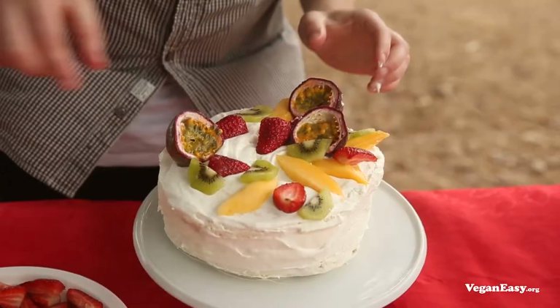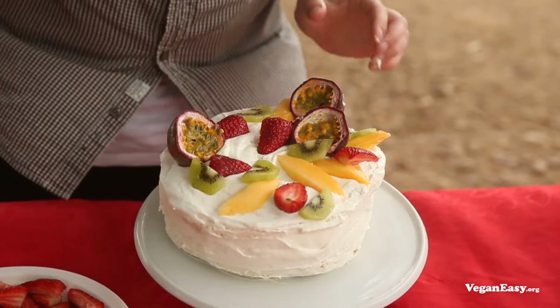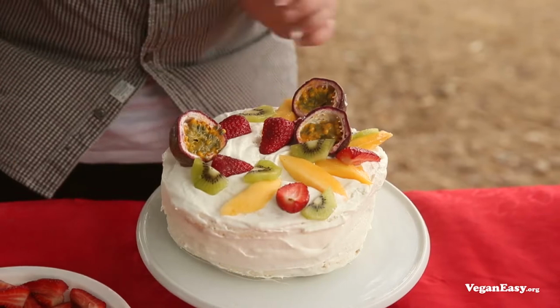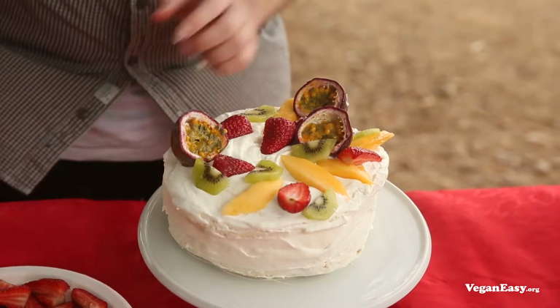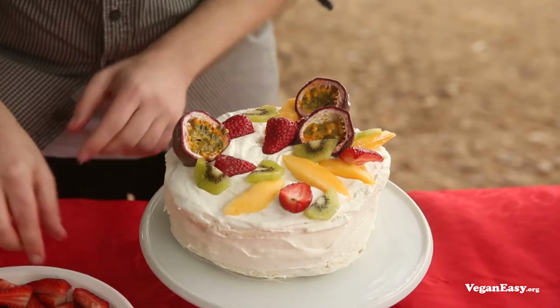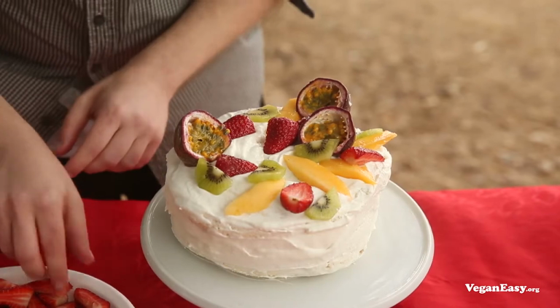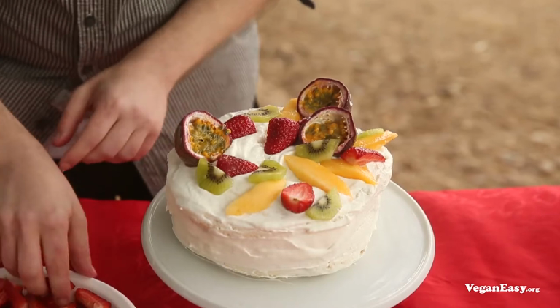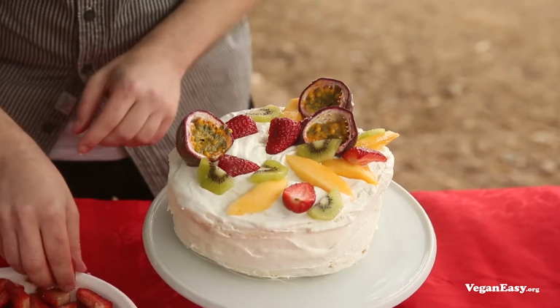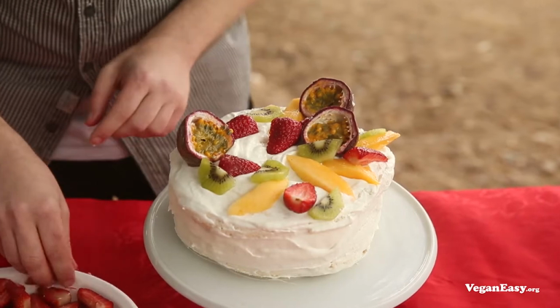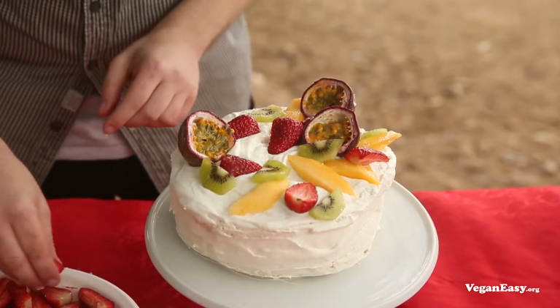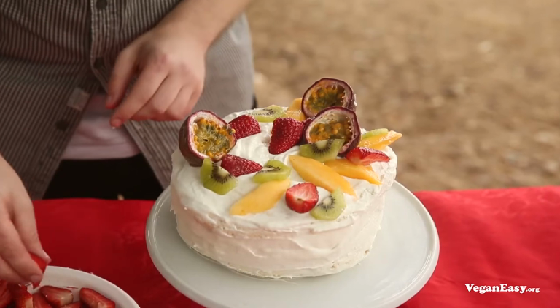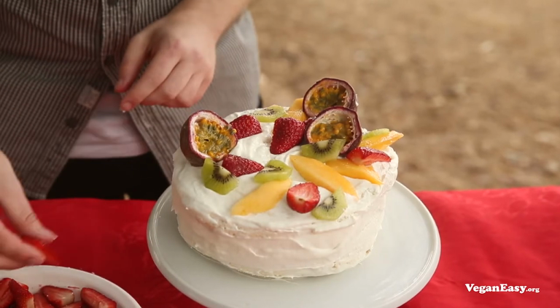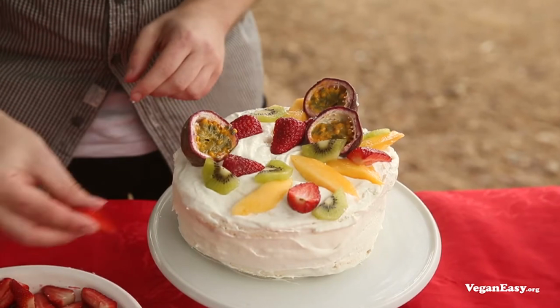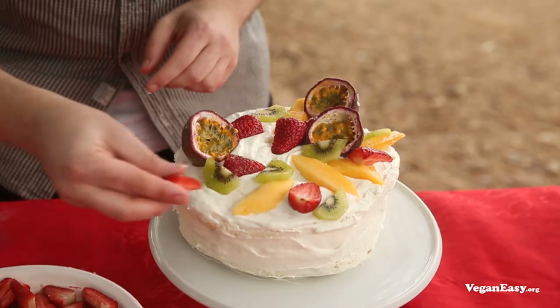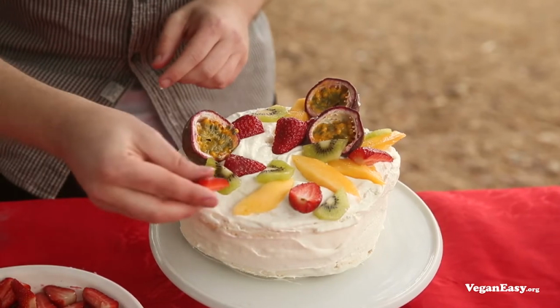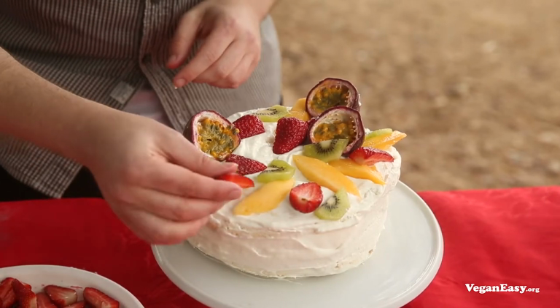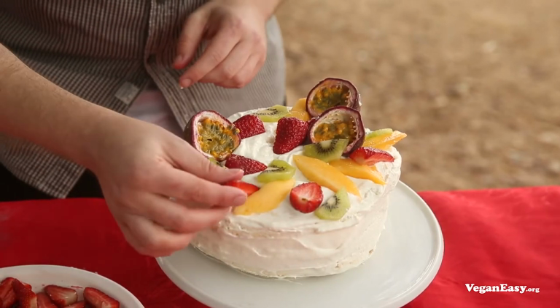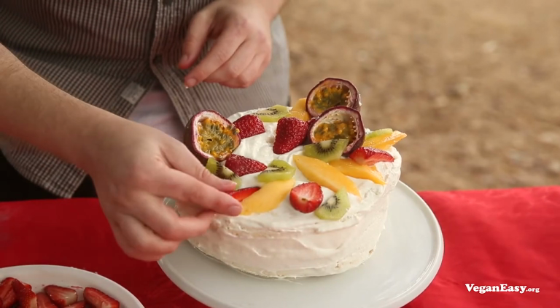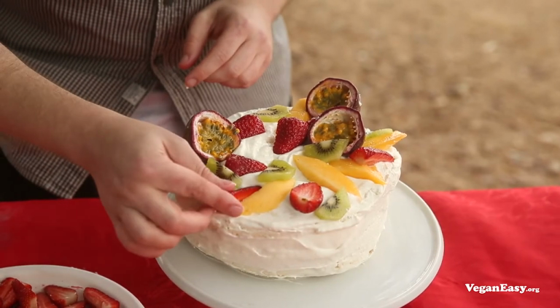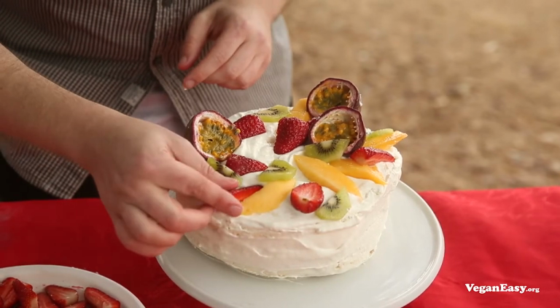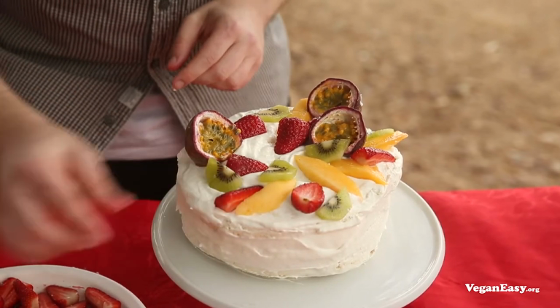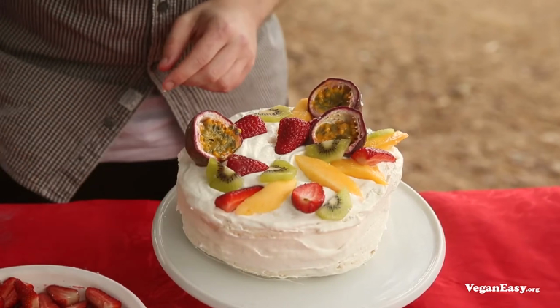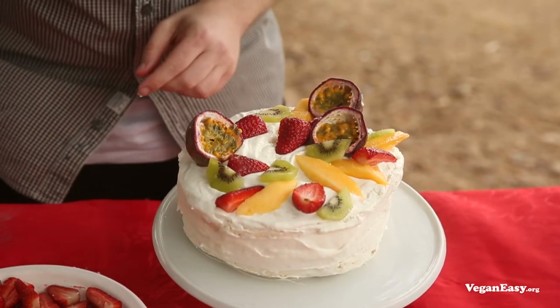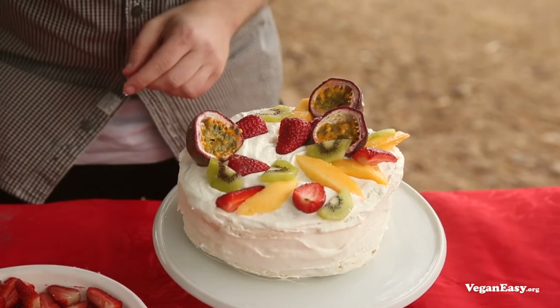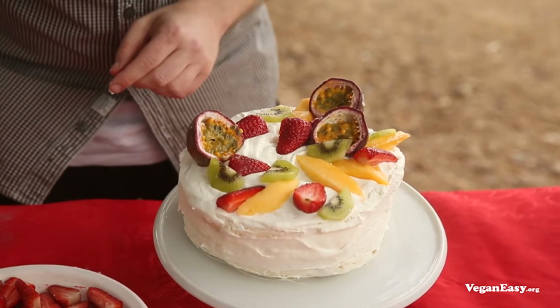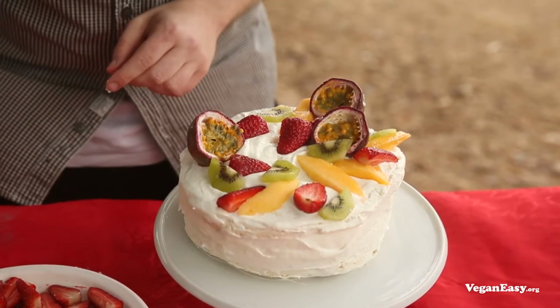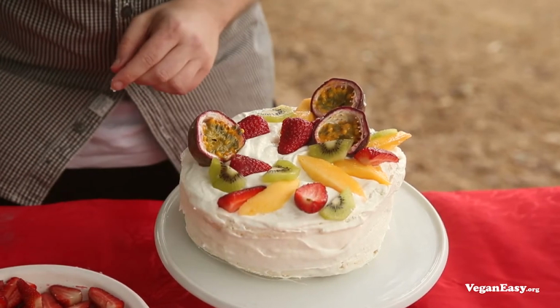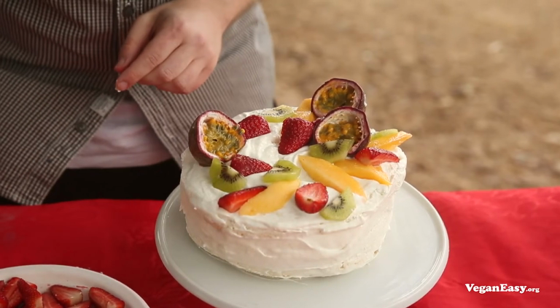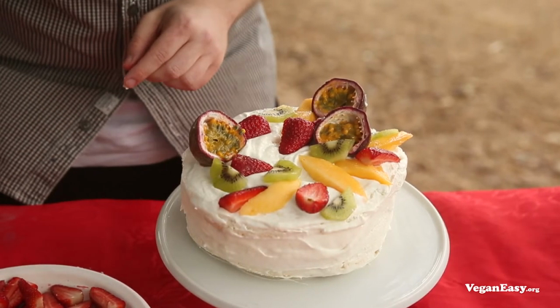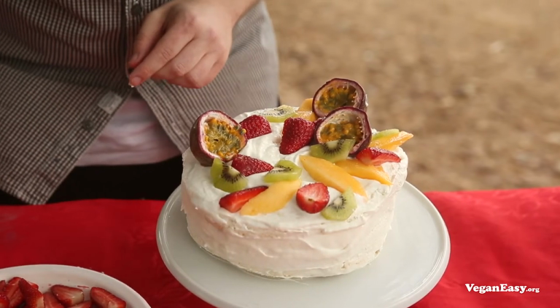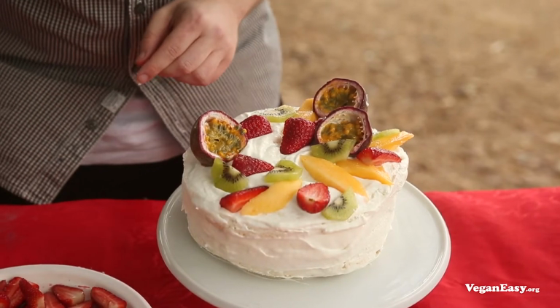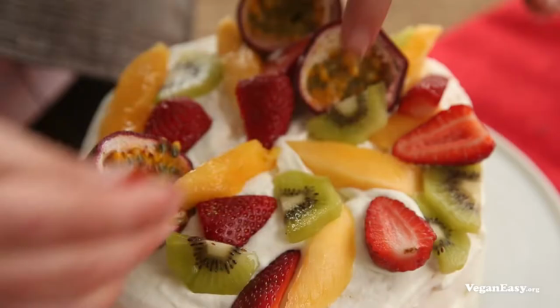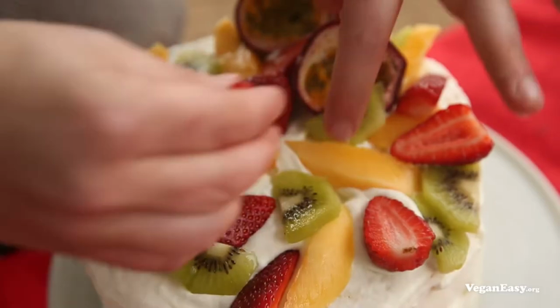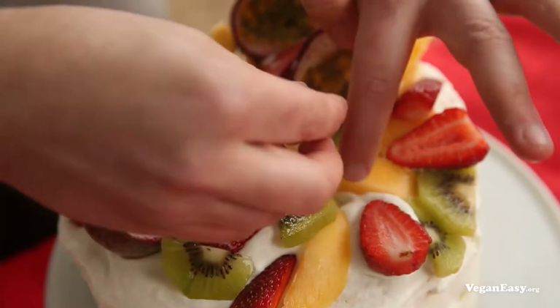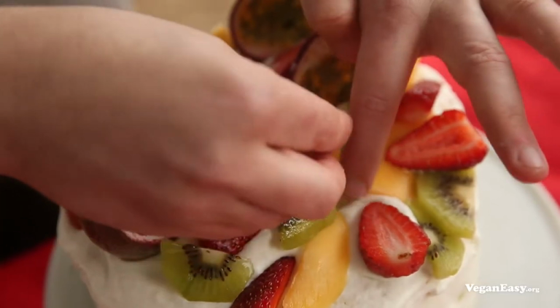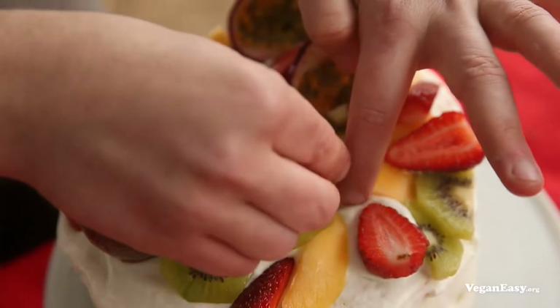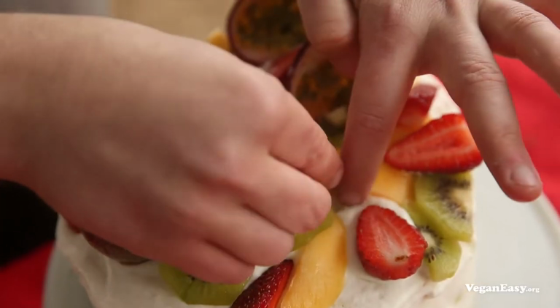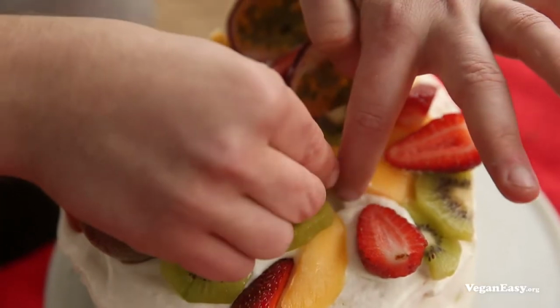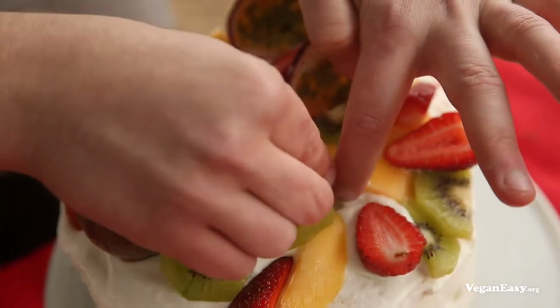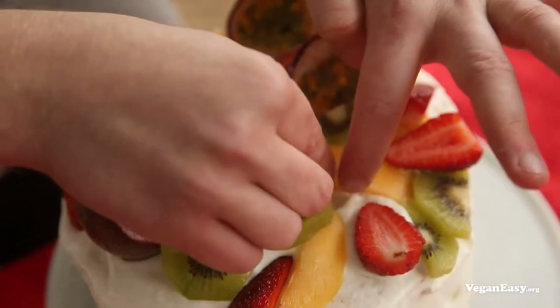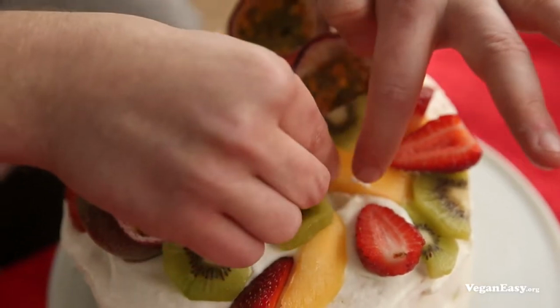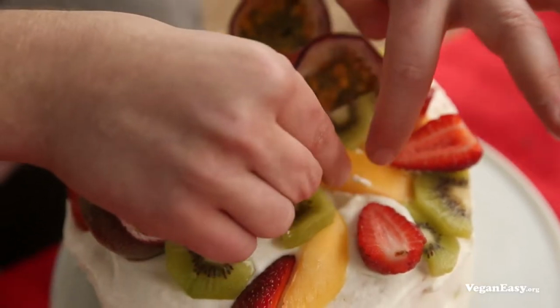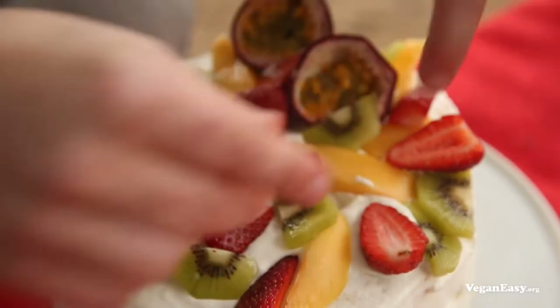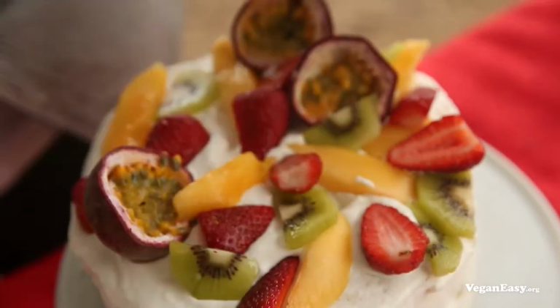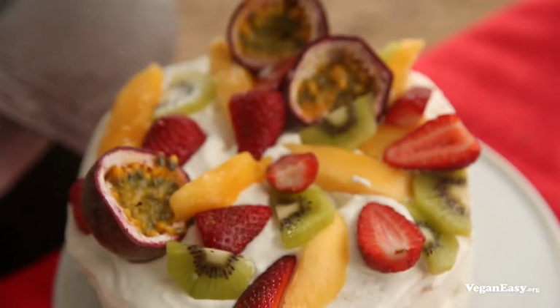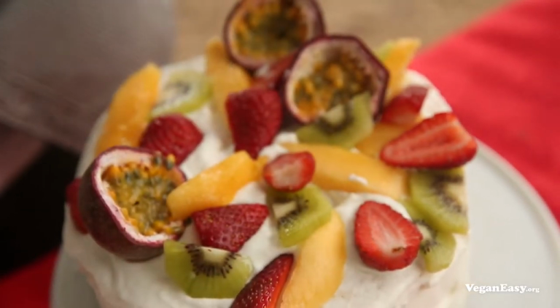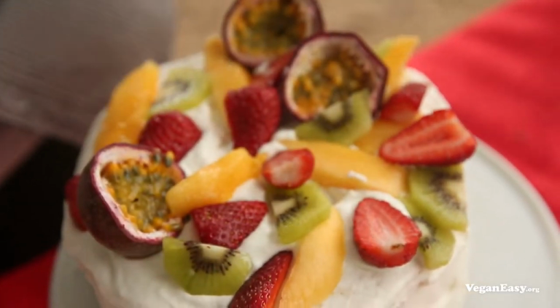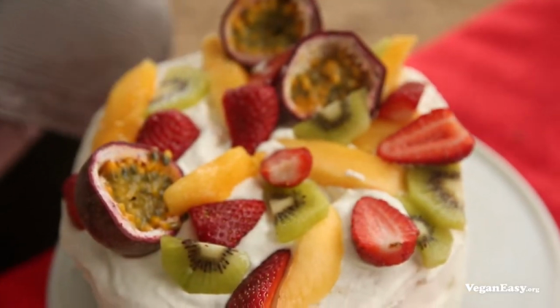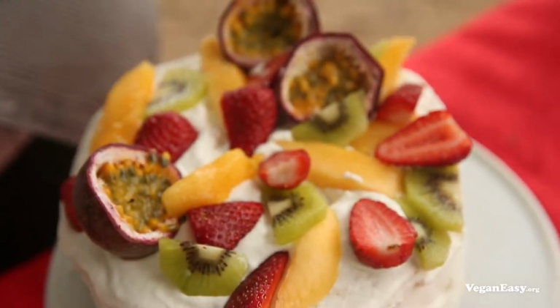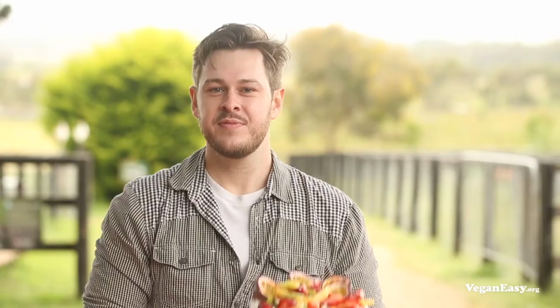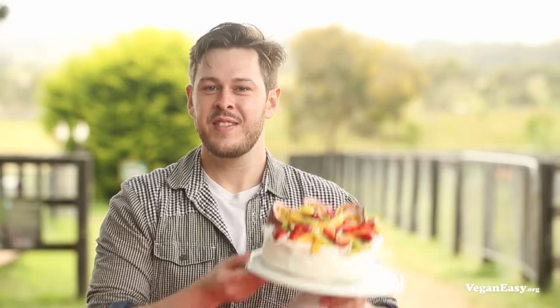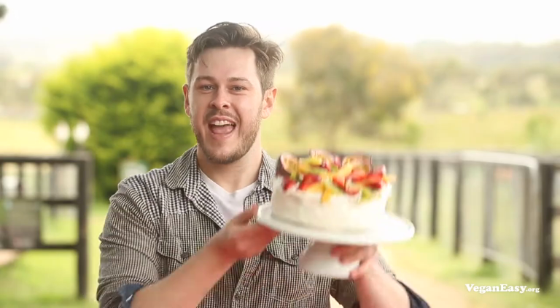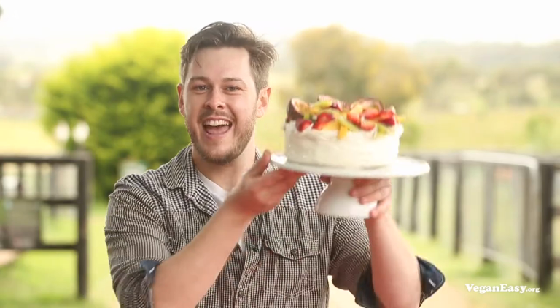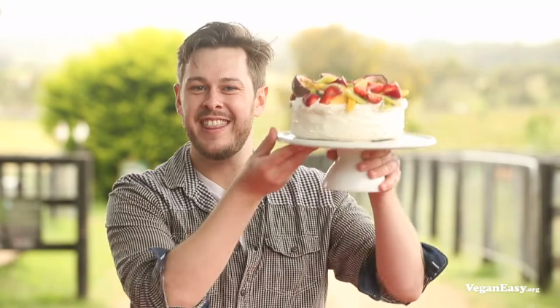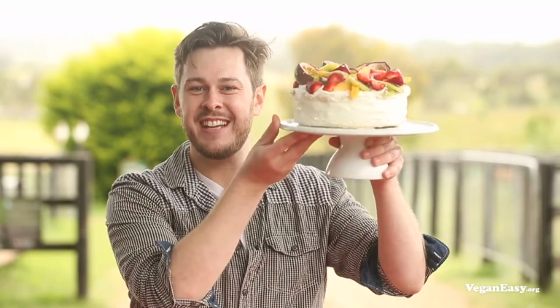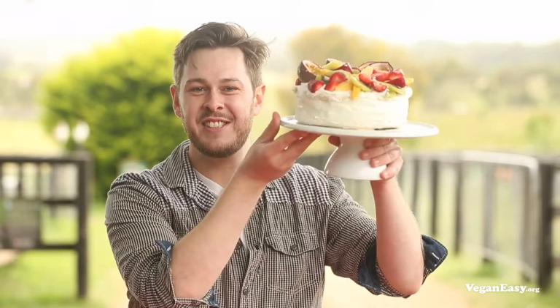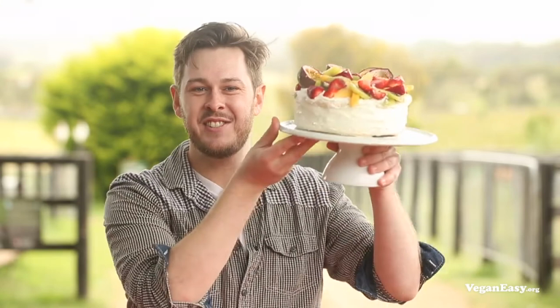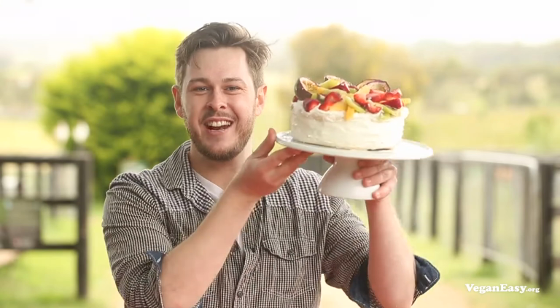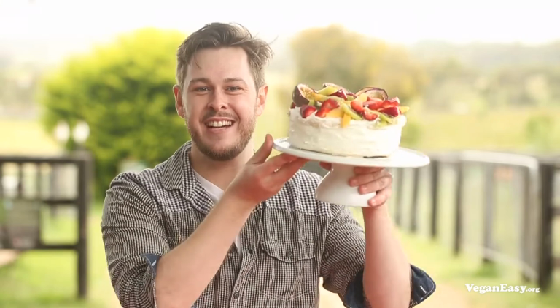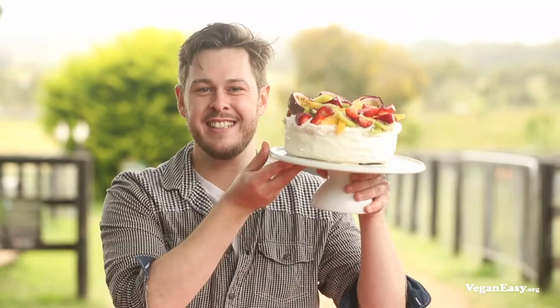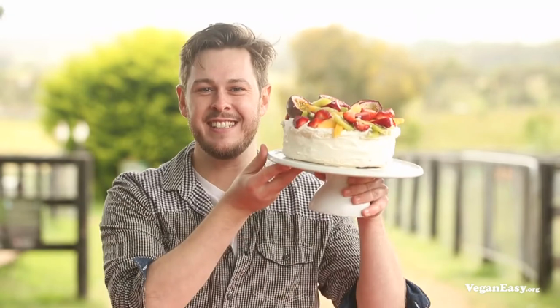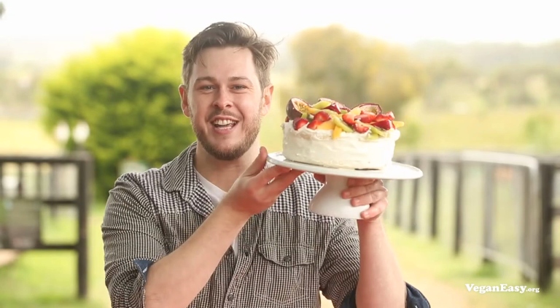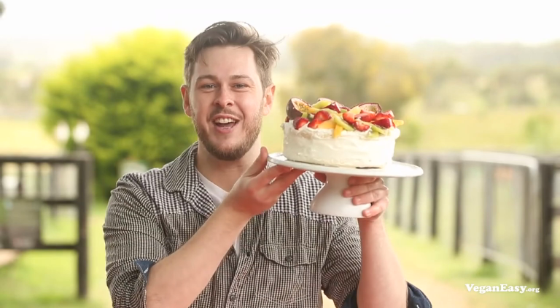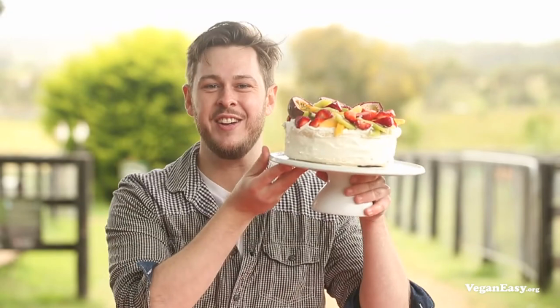All that's left is to cover this bad boy in beautiful summery fresh fruit. I like to use mango, strawberry, kiwi fruit, and a little bit of fresh passion fruit. And that's ready to serve.